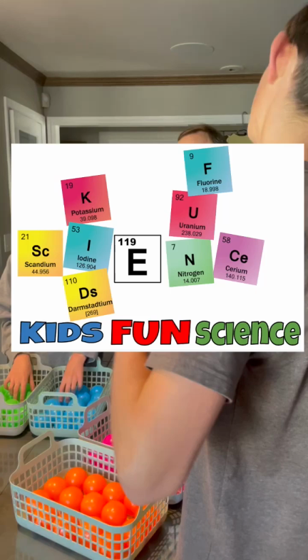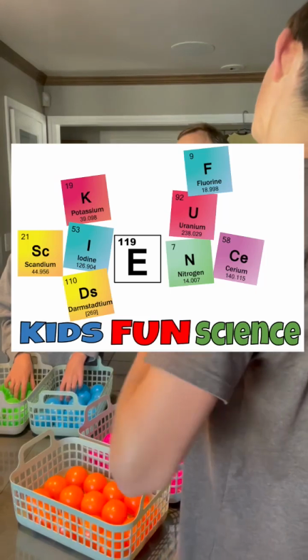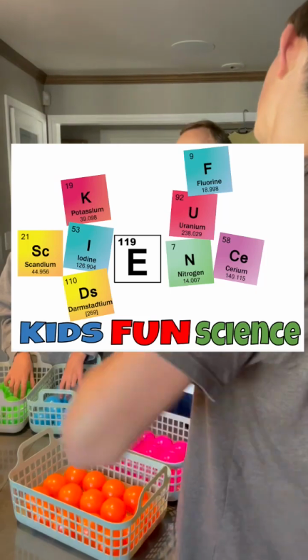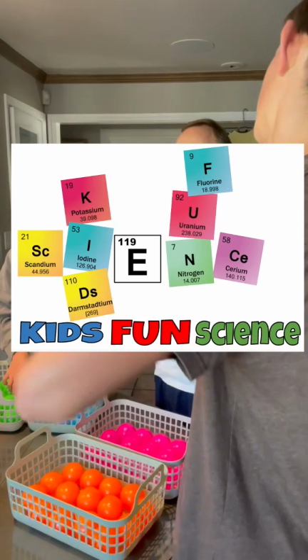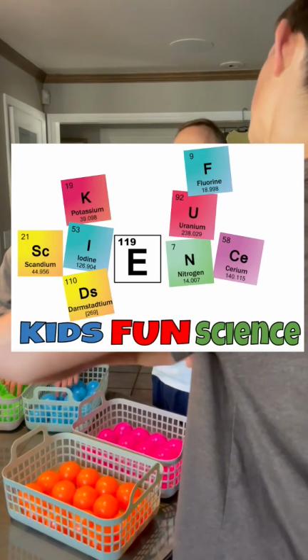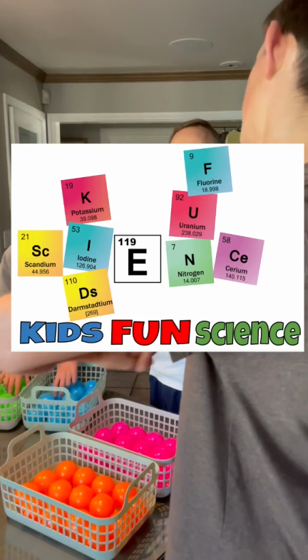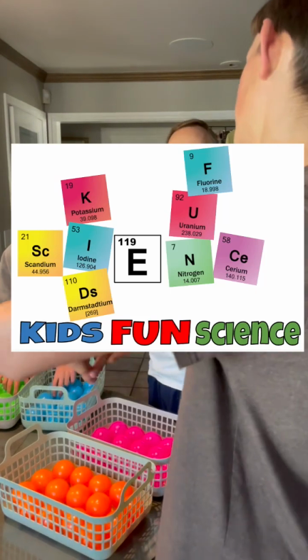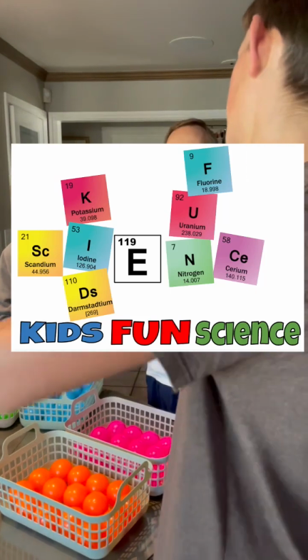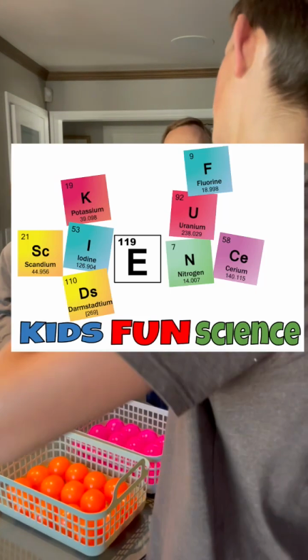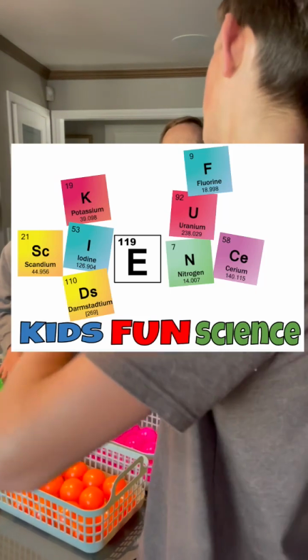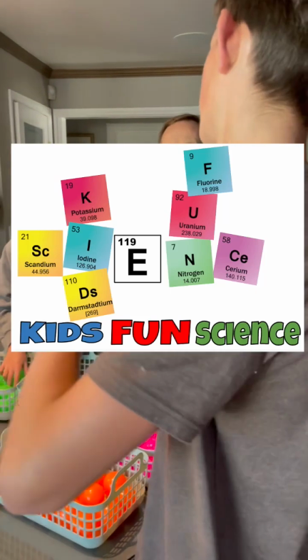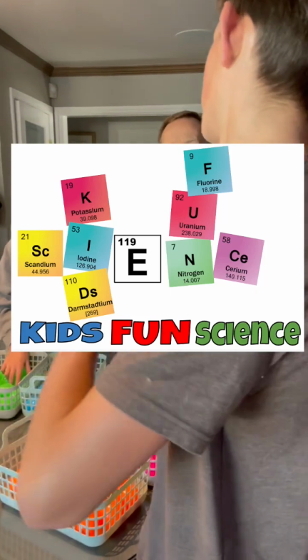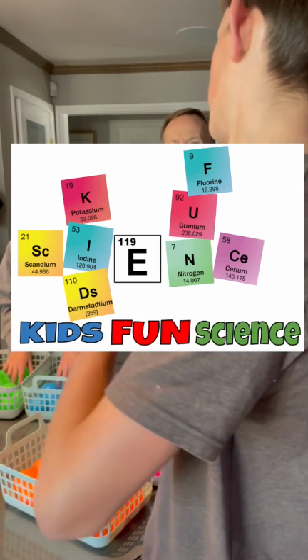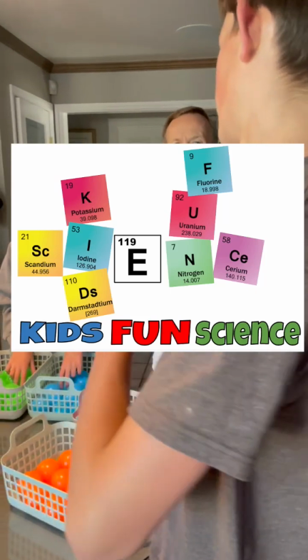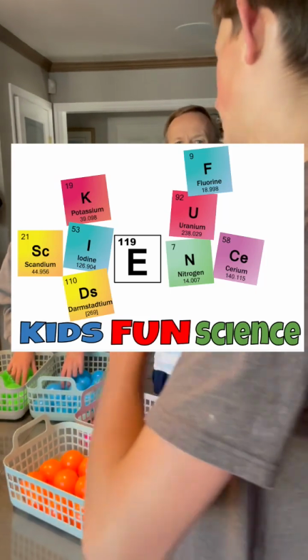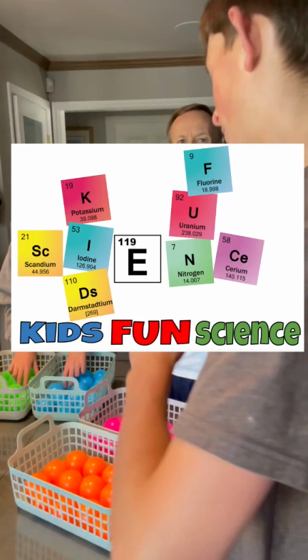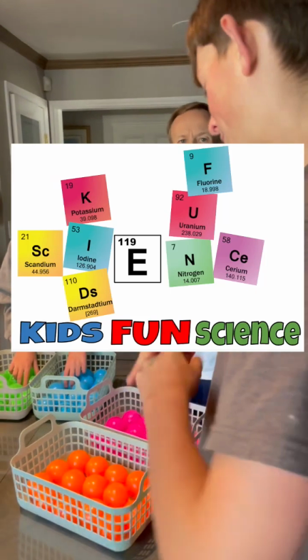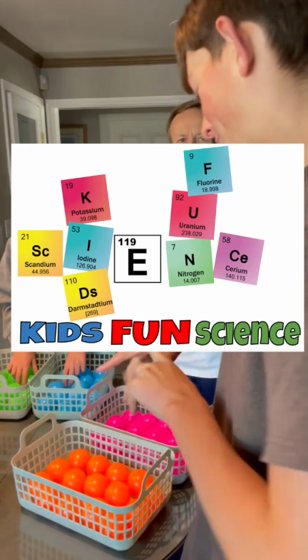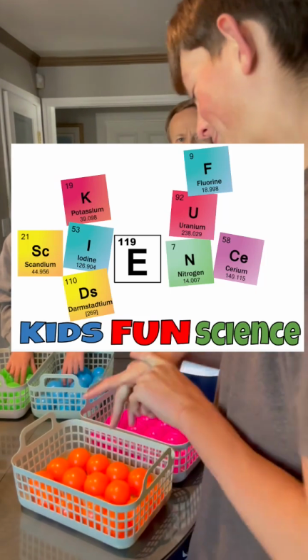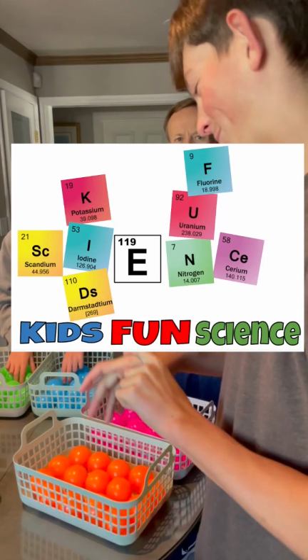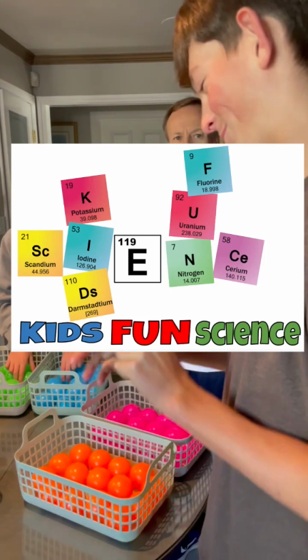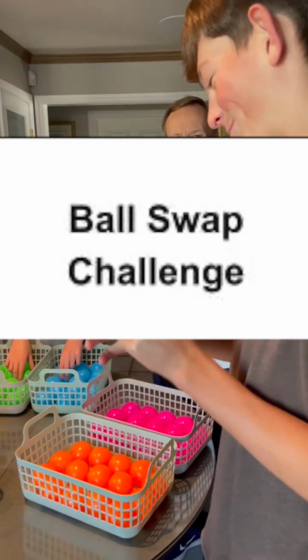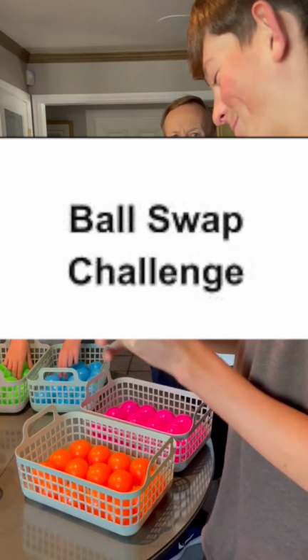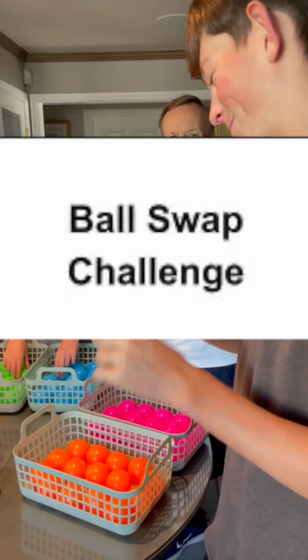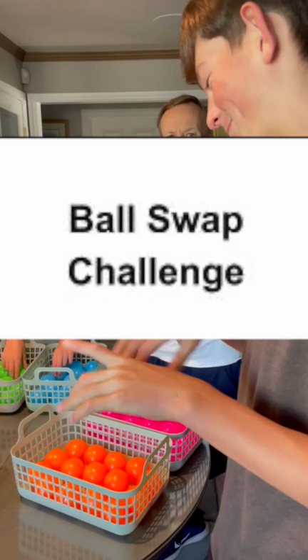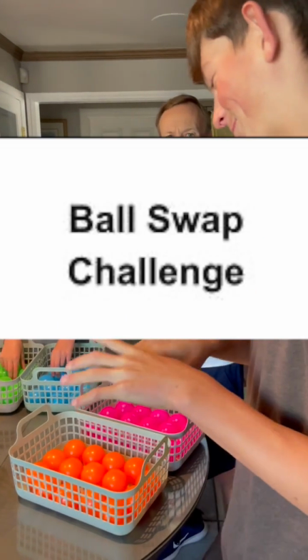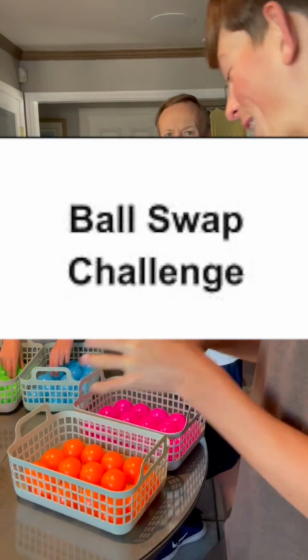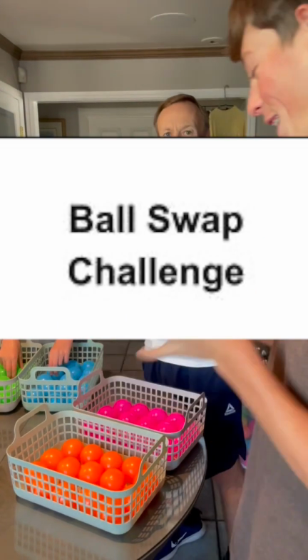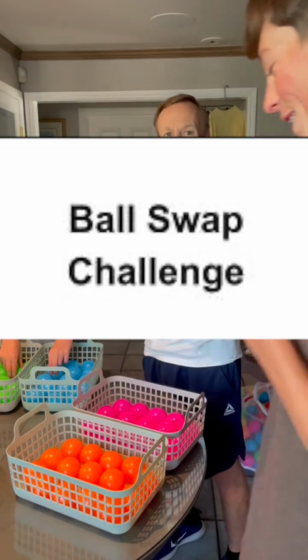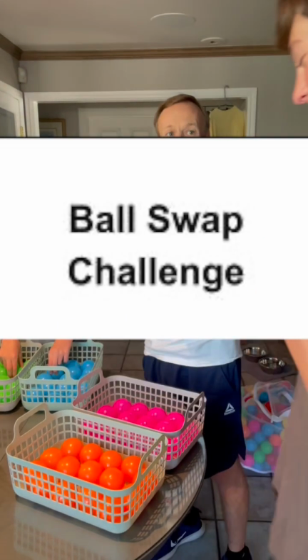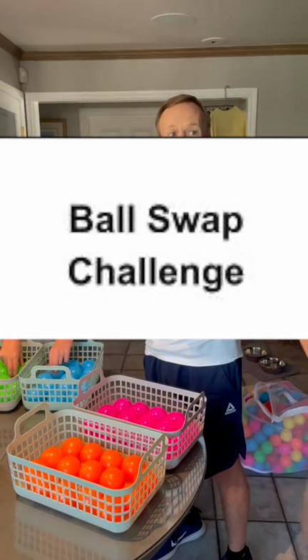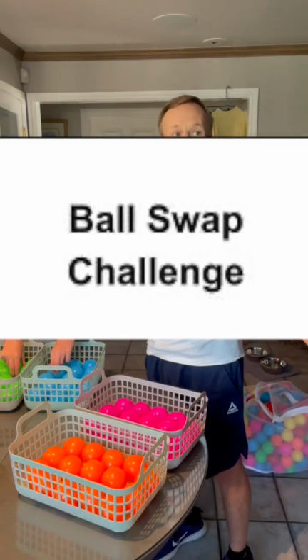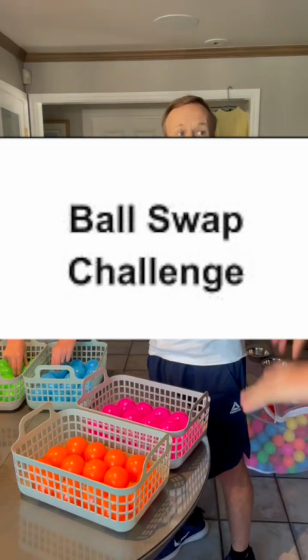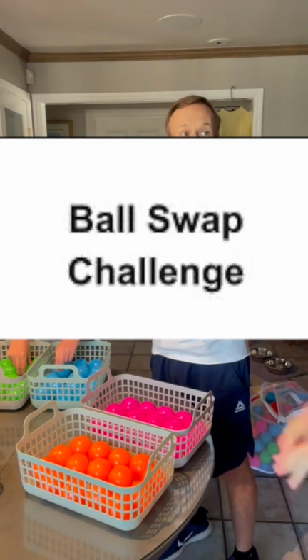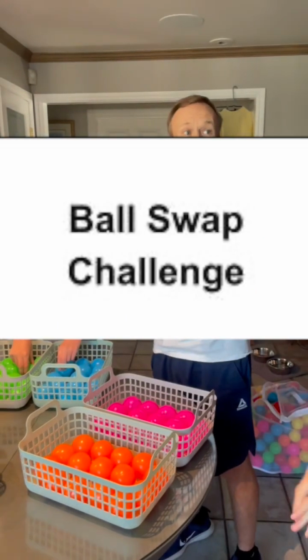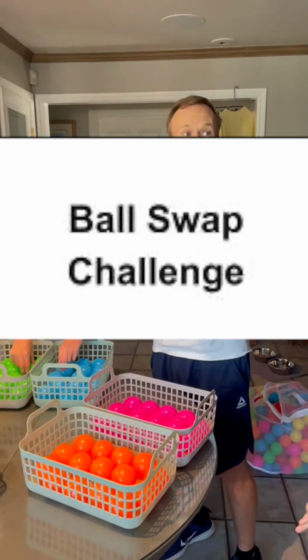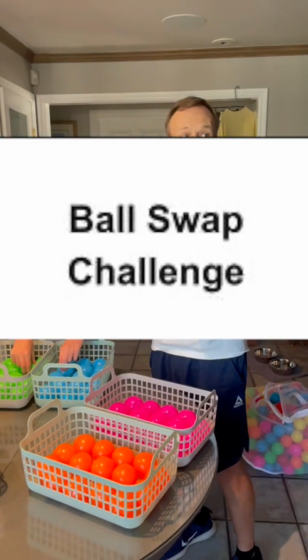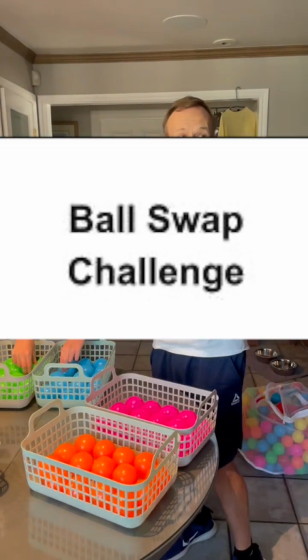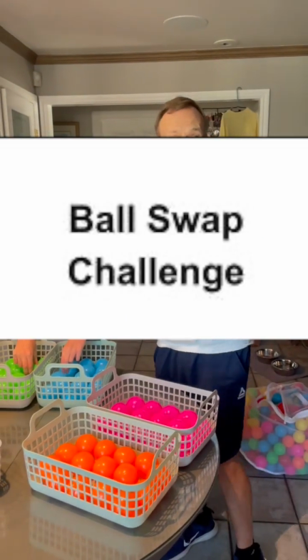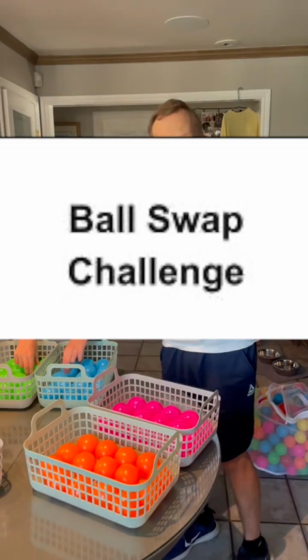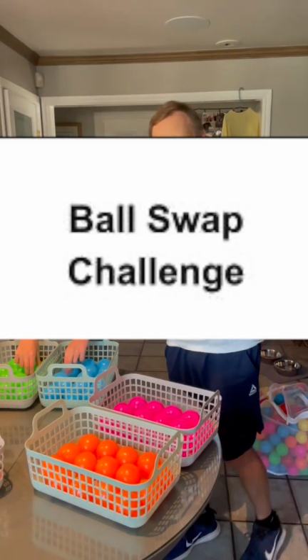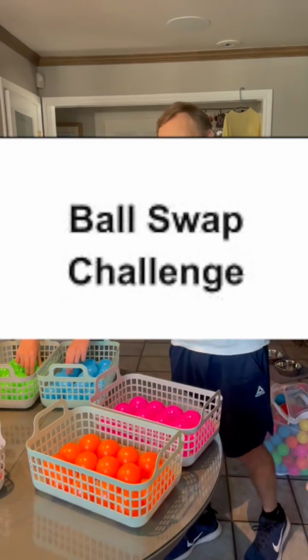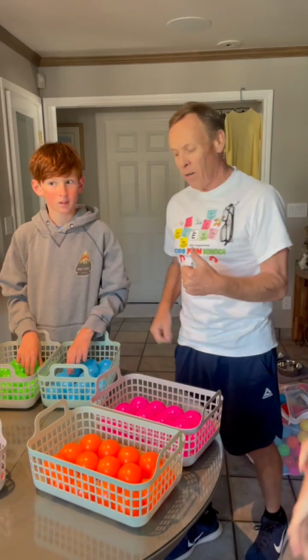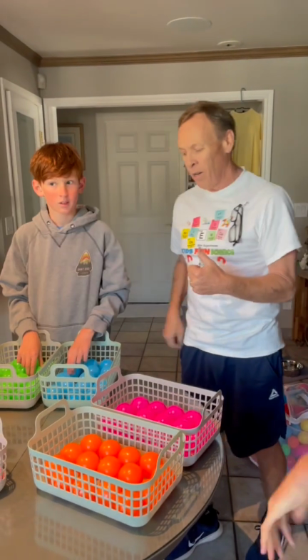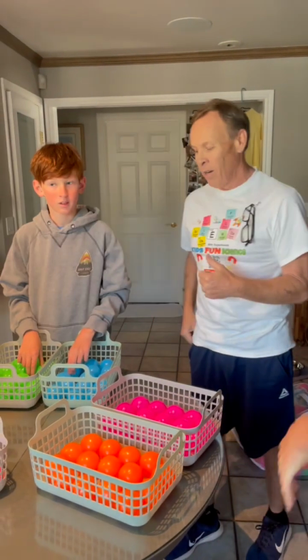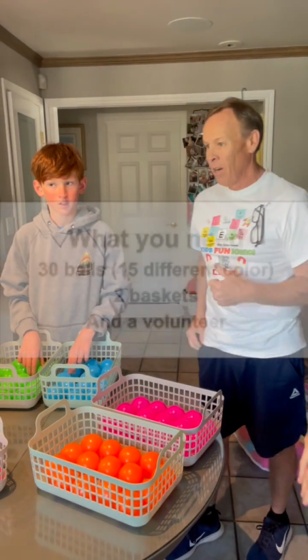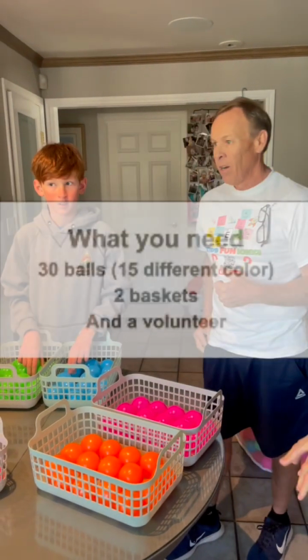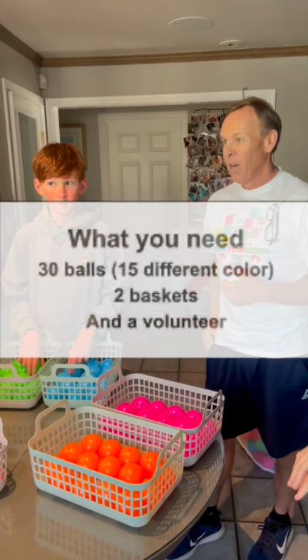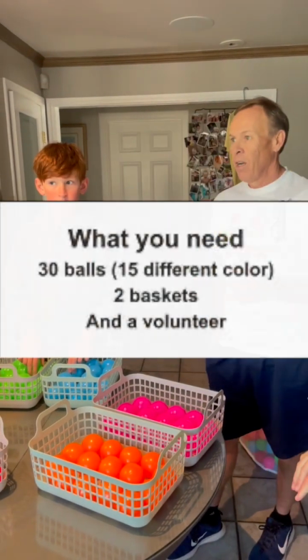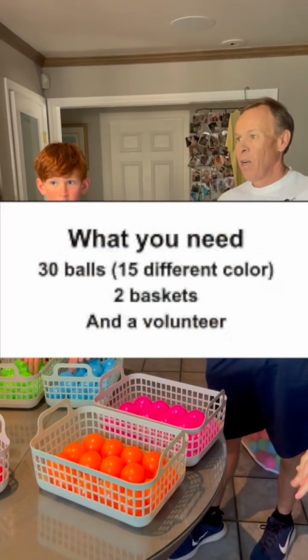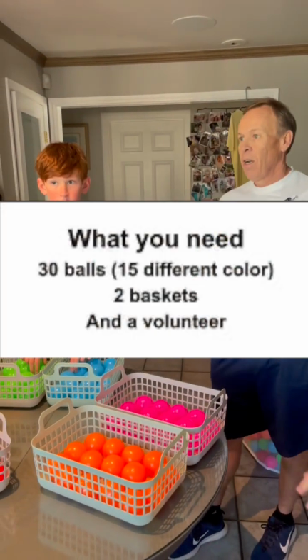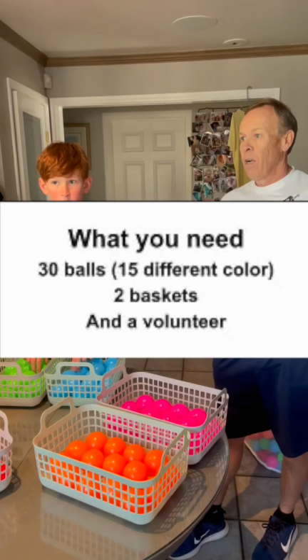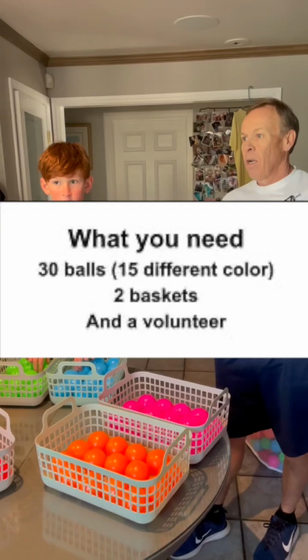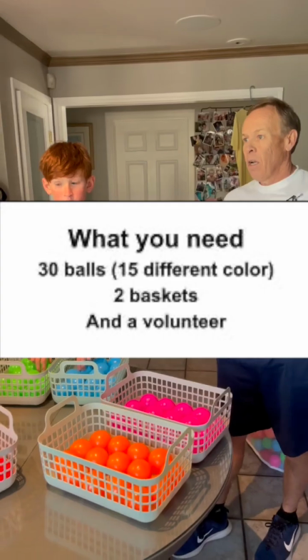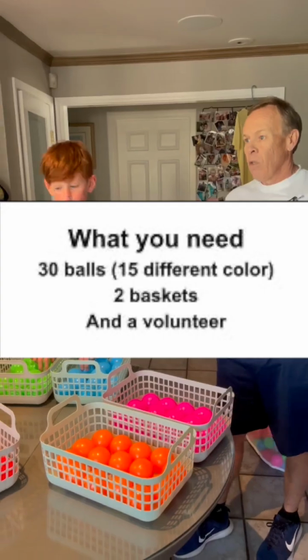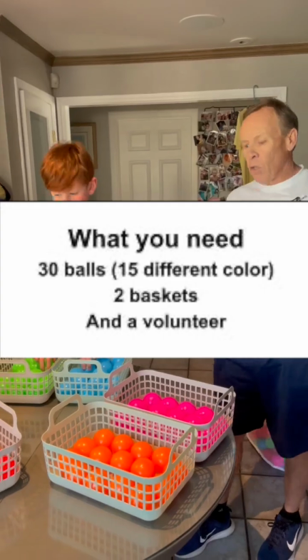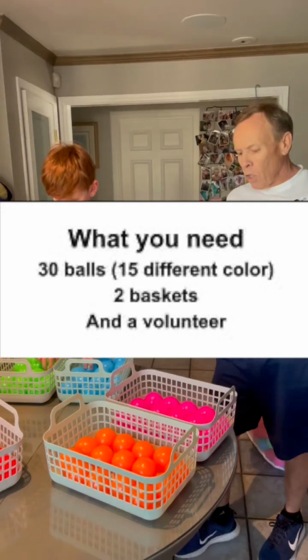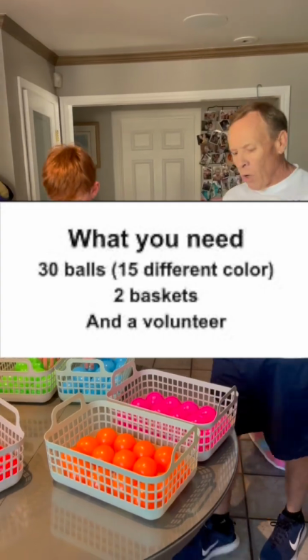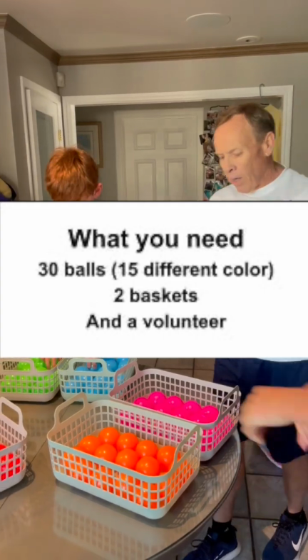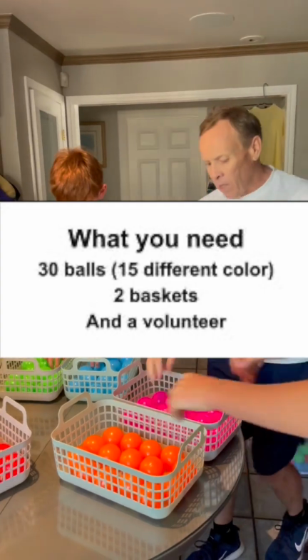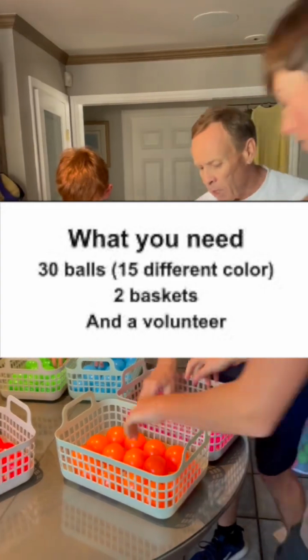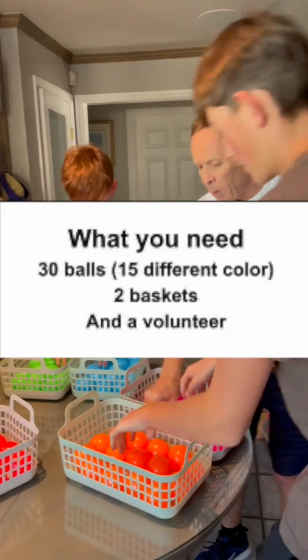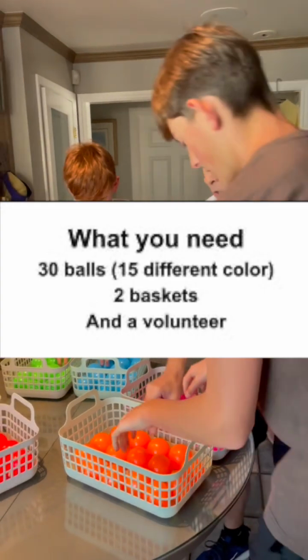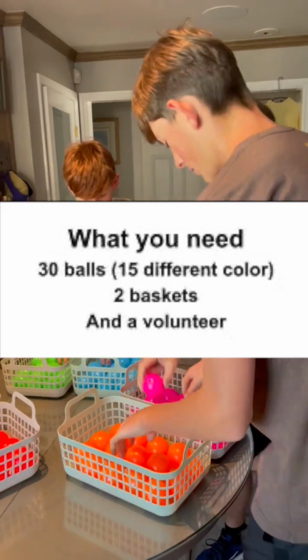Welcome back to Kids Fun Science. My name is Ken. Today's experiment is the ball challenge. What you need is about 30 balls, two different colors, and two baskets.